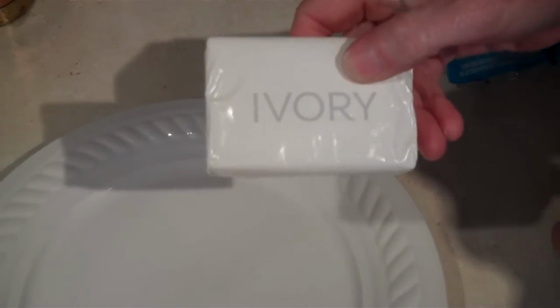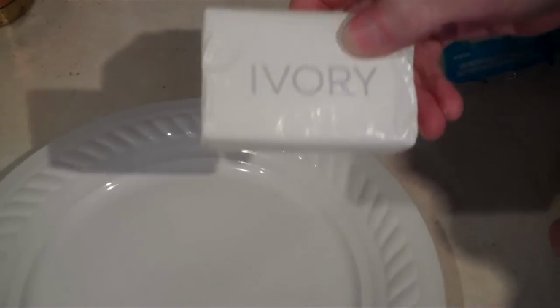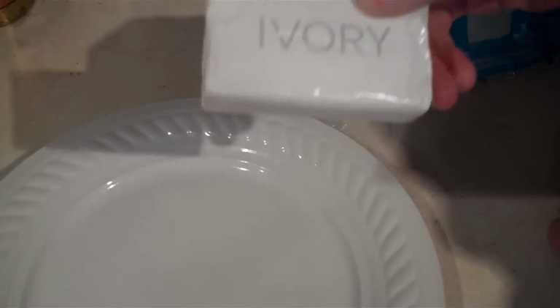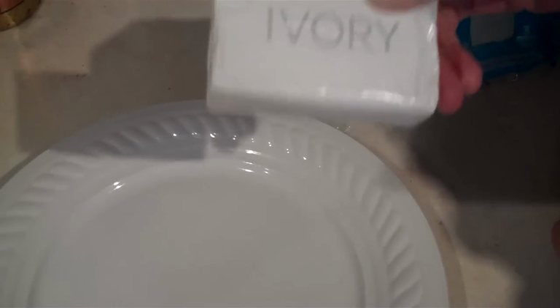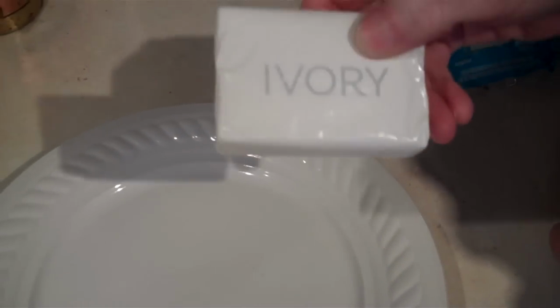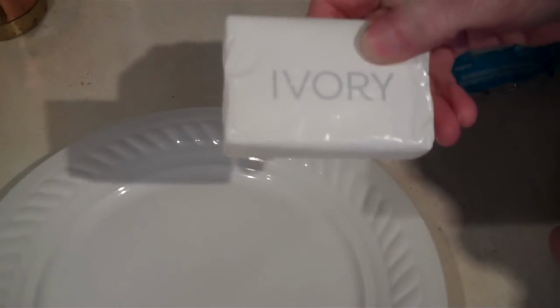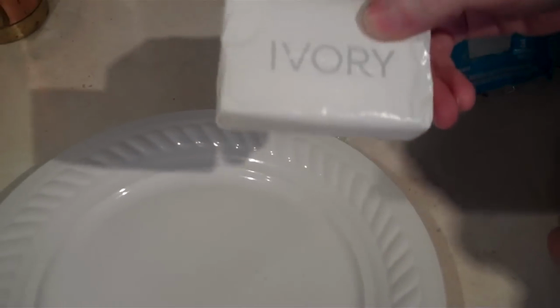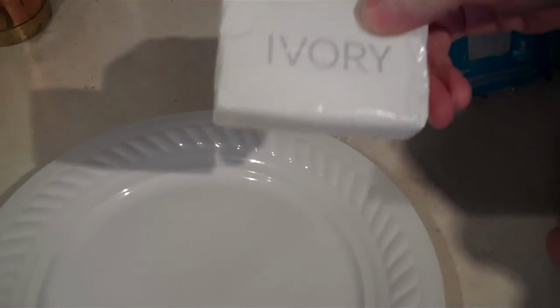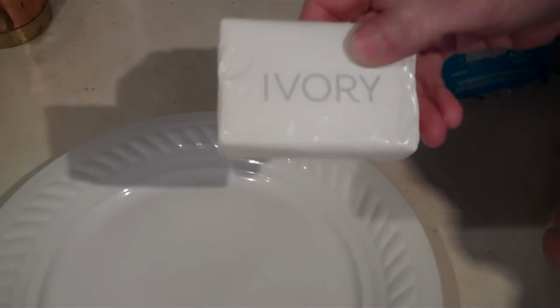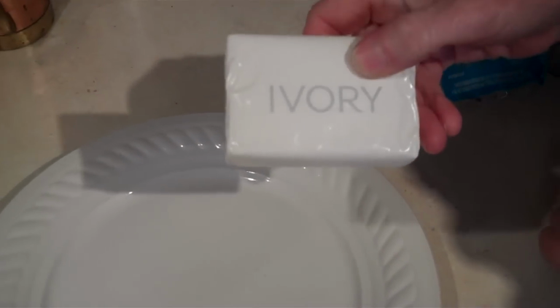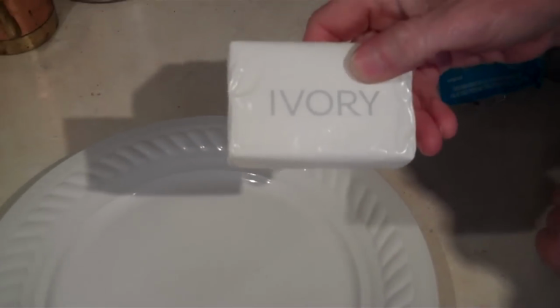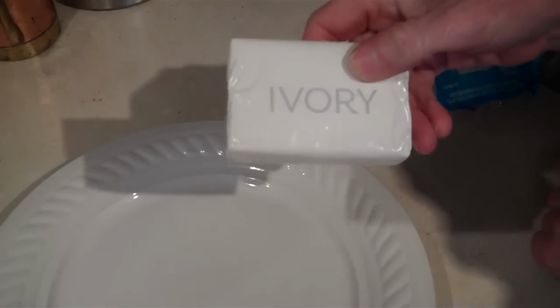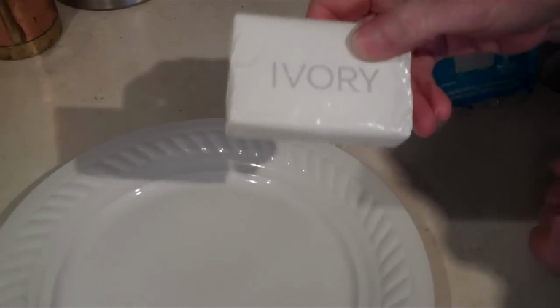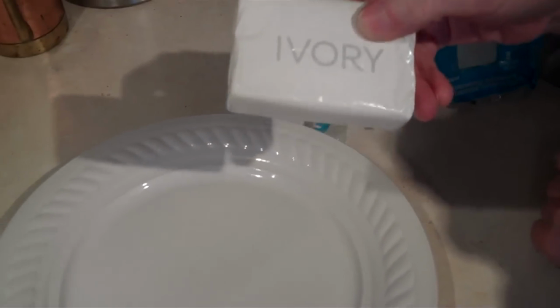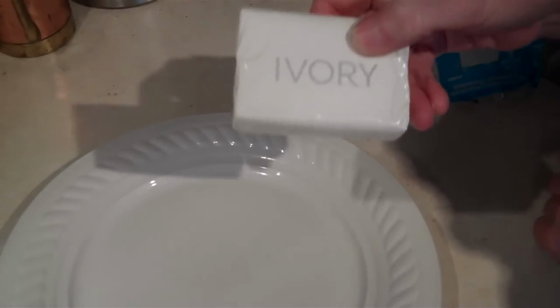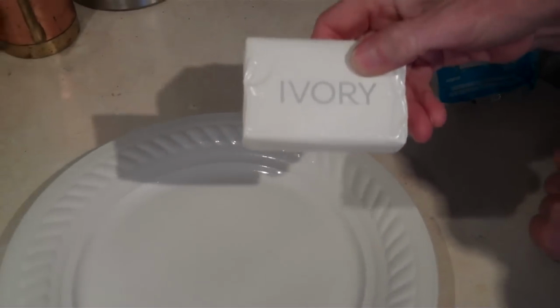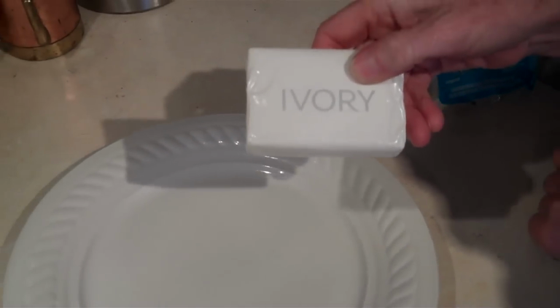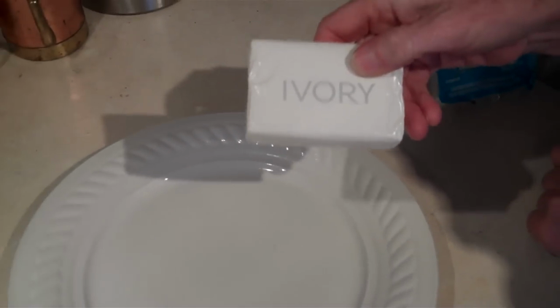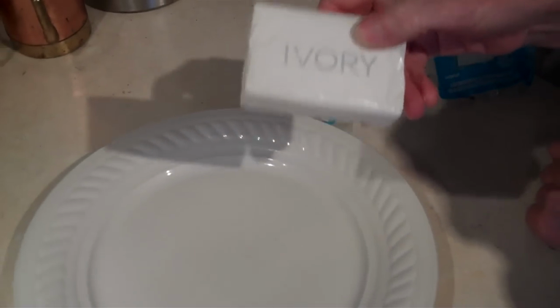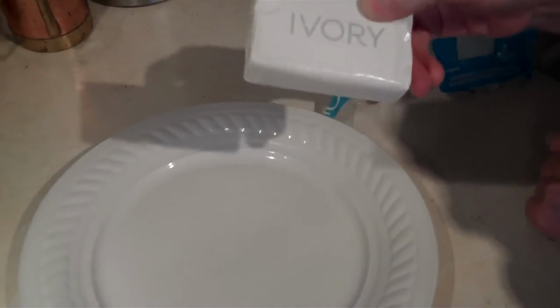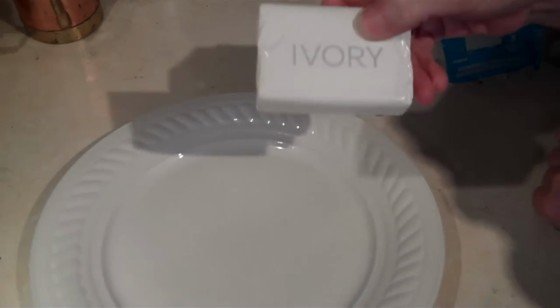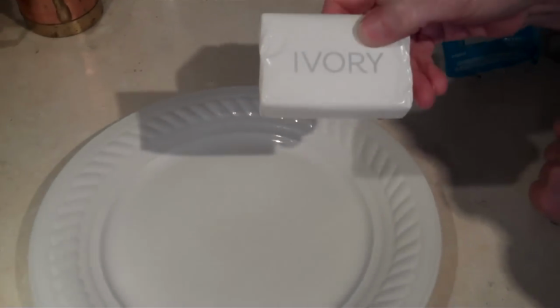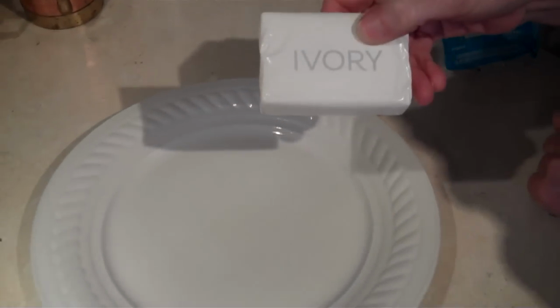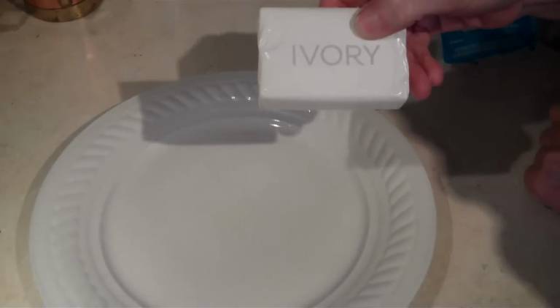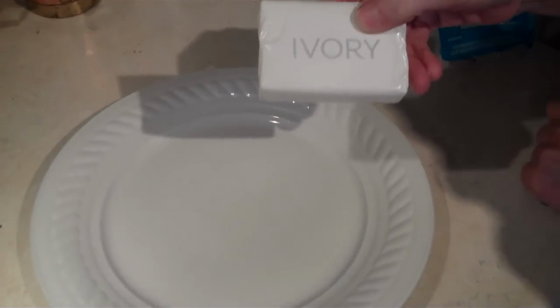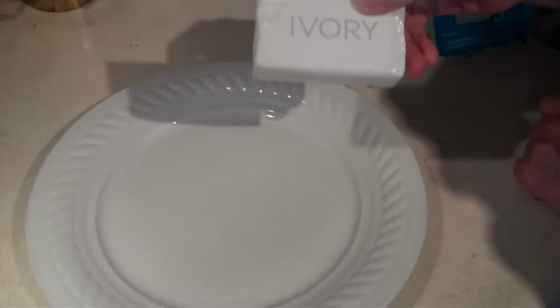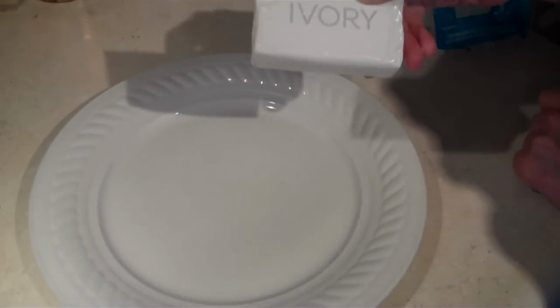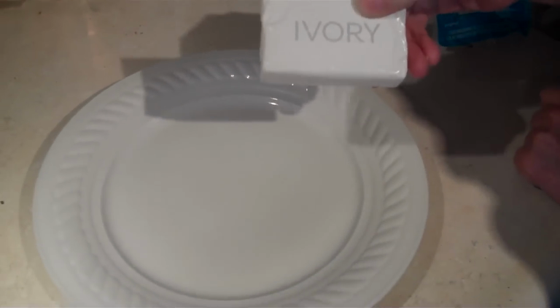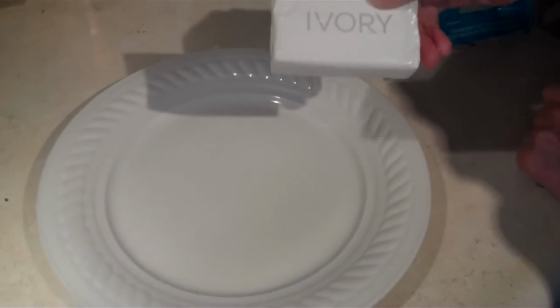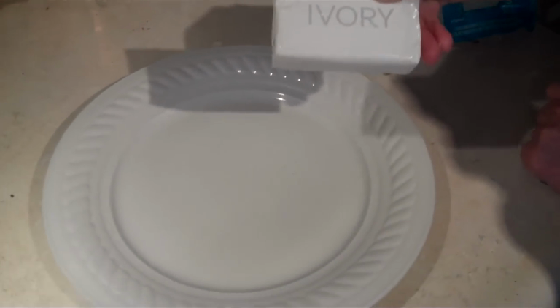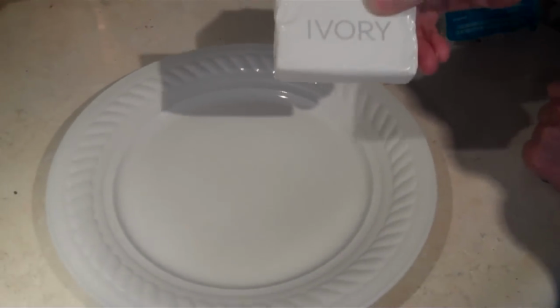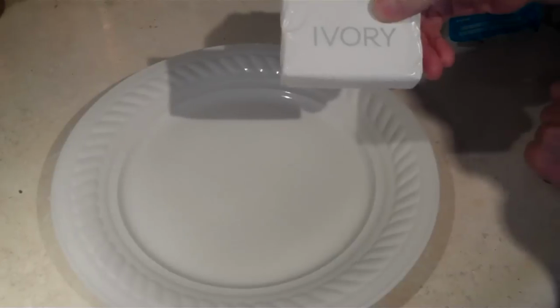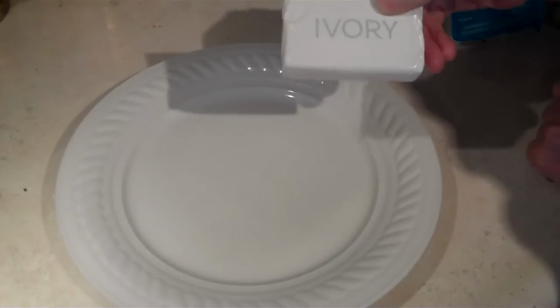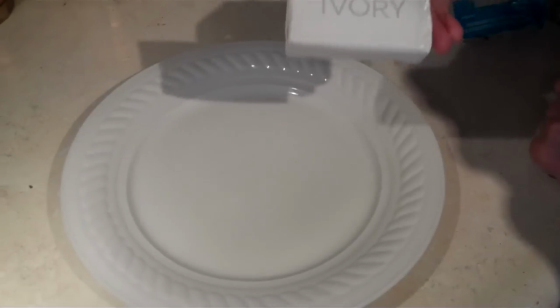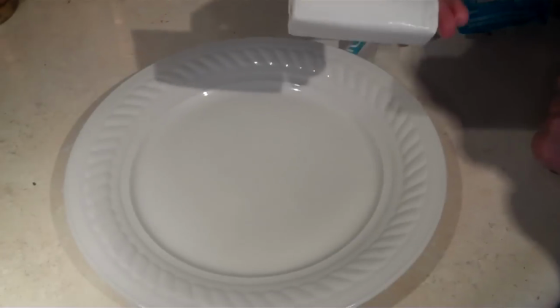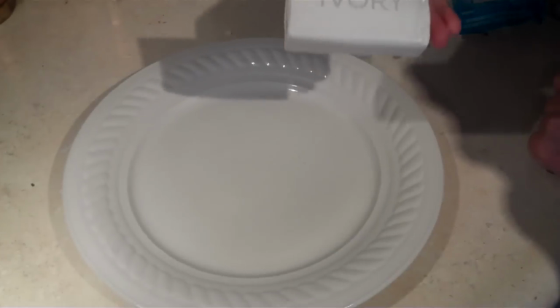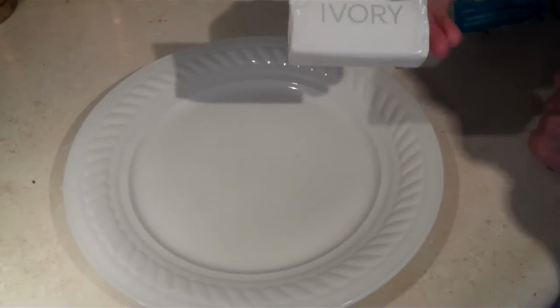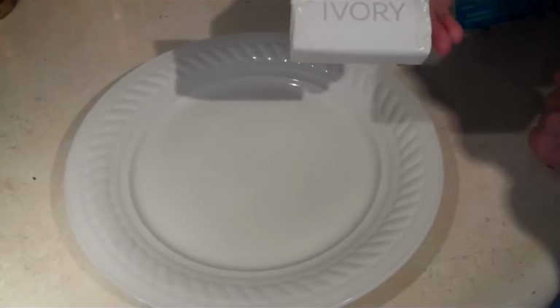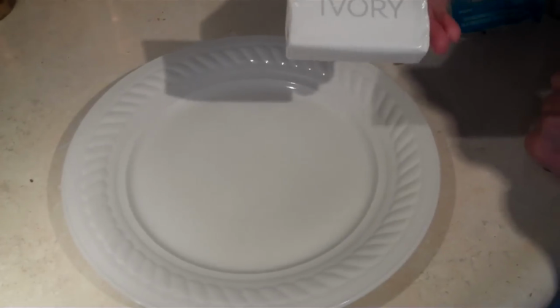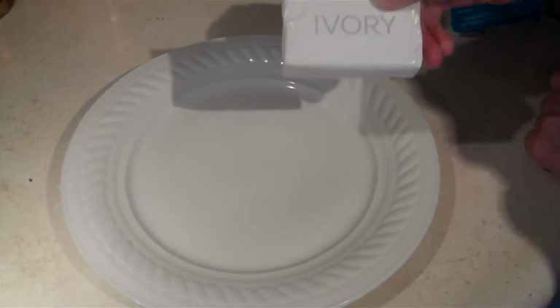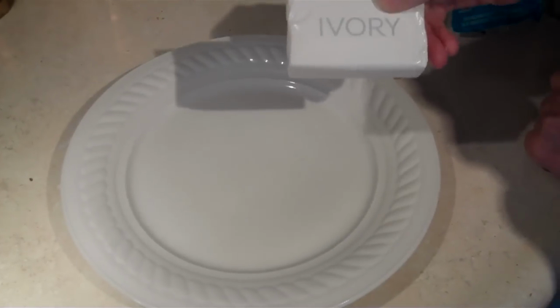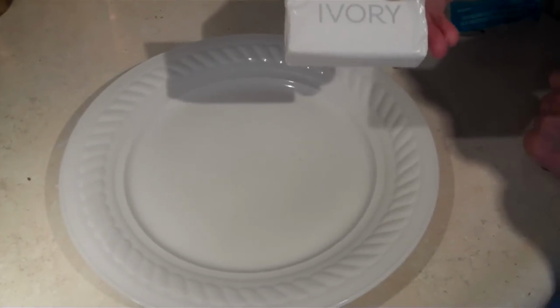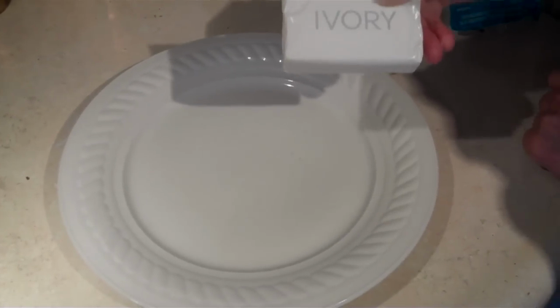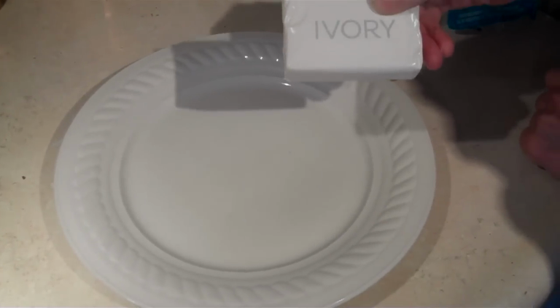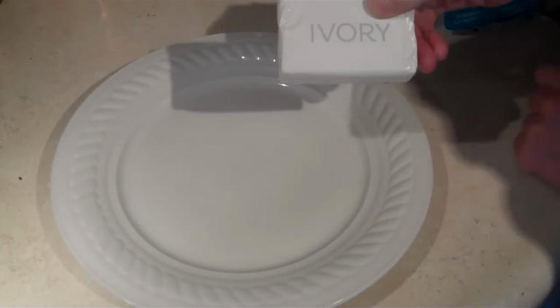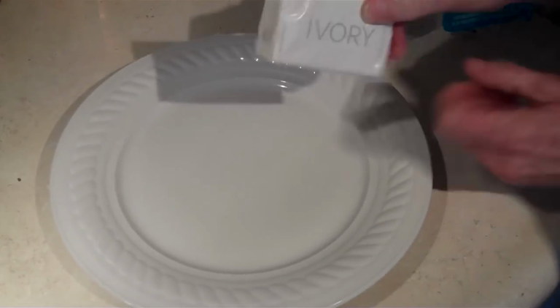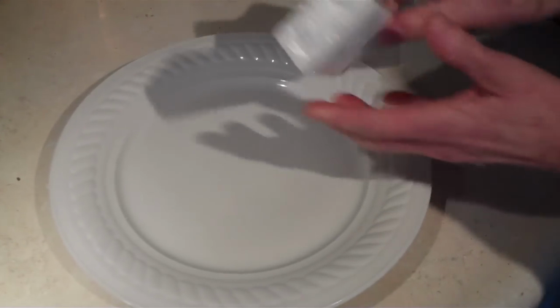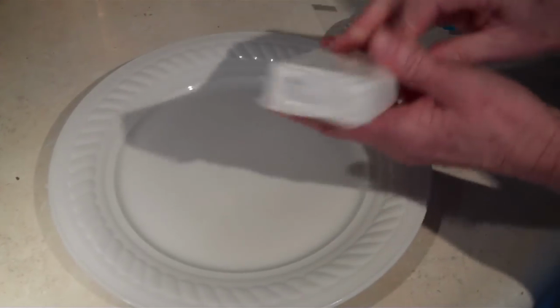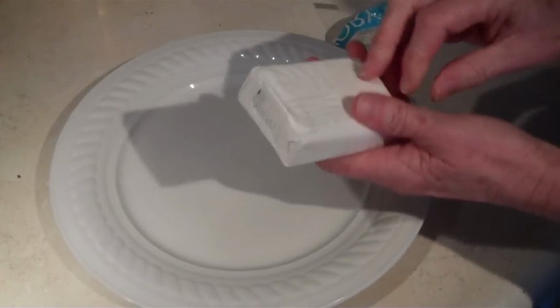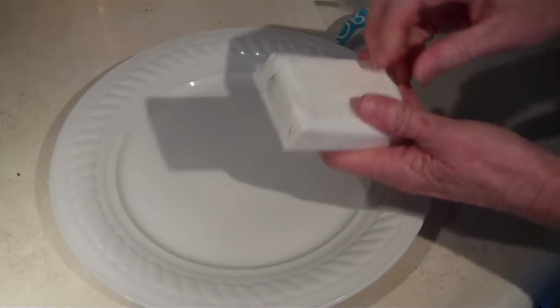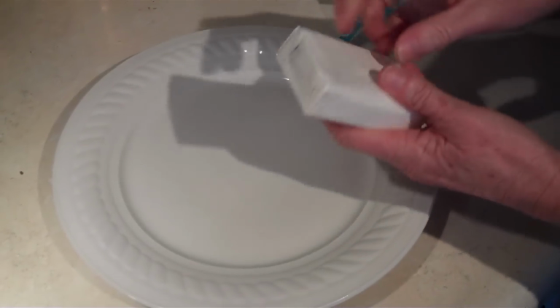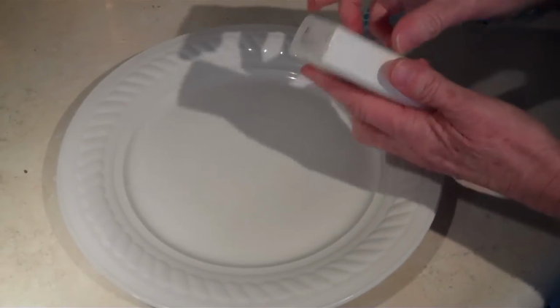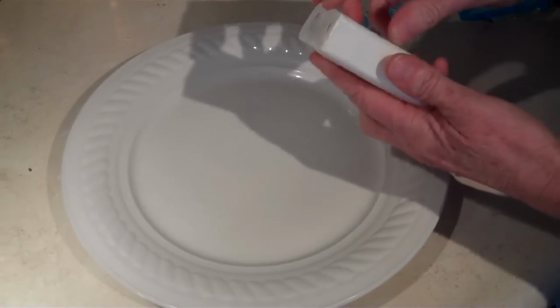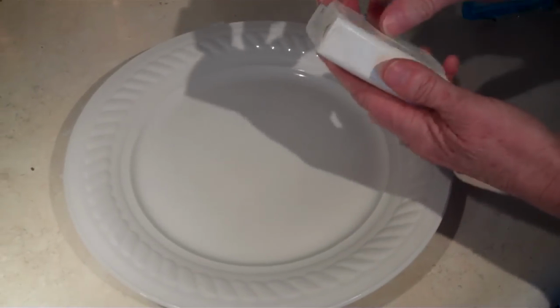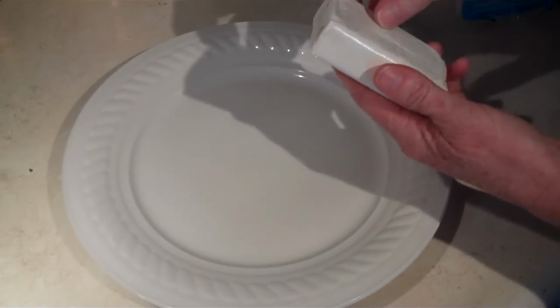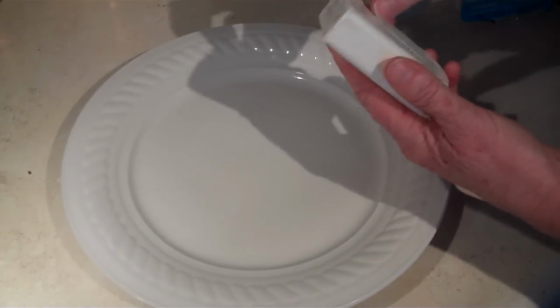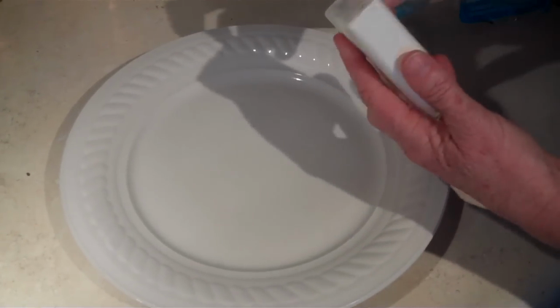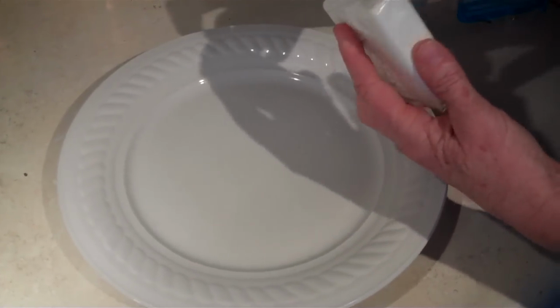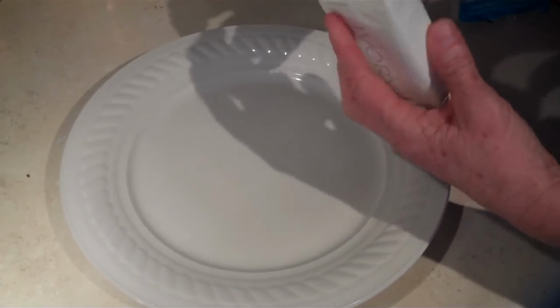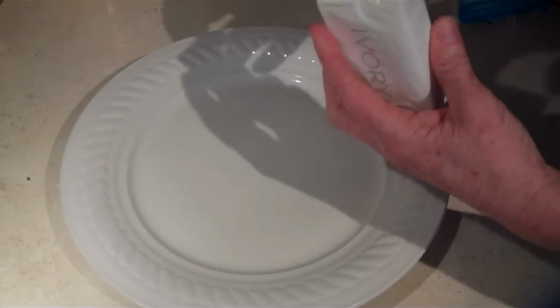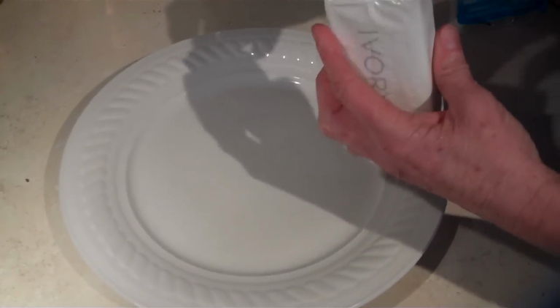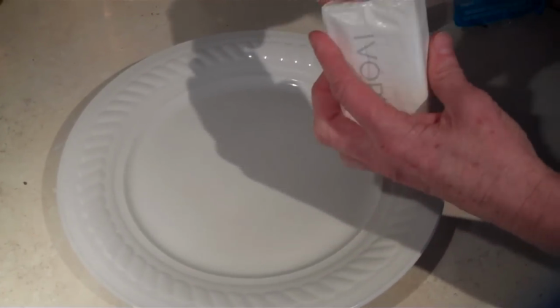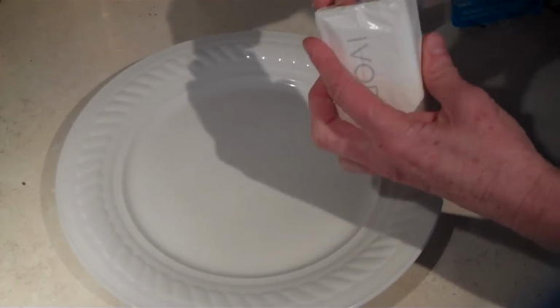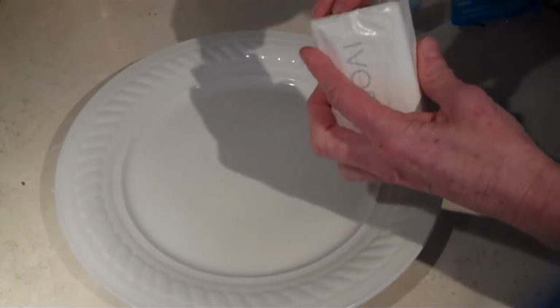You also need your parents' permission. Do not do this without your parents' permission. It's very simple.